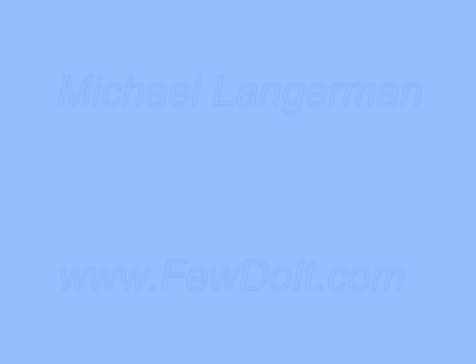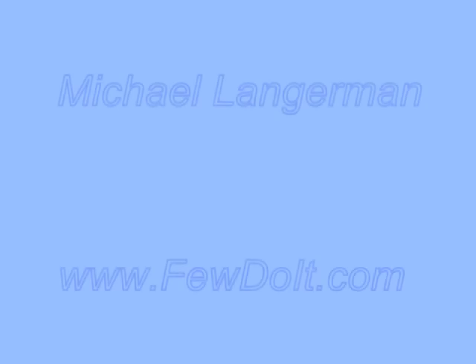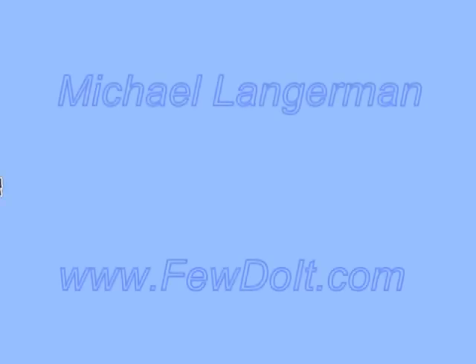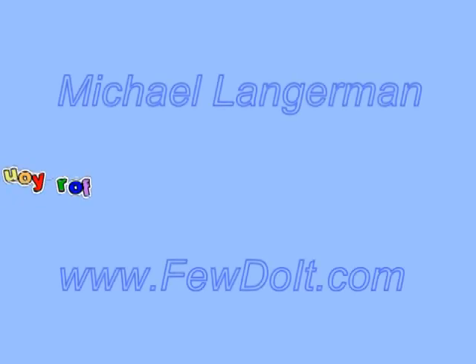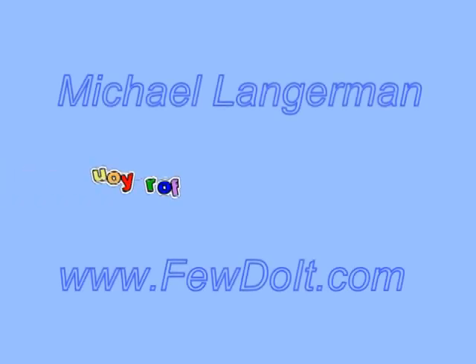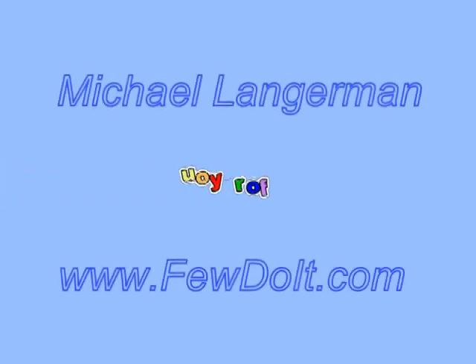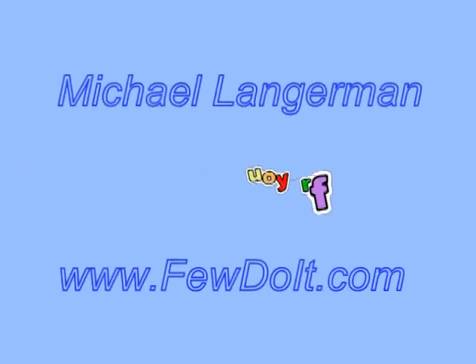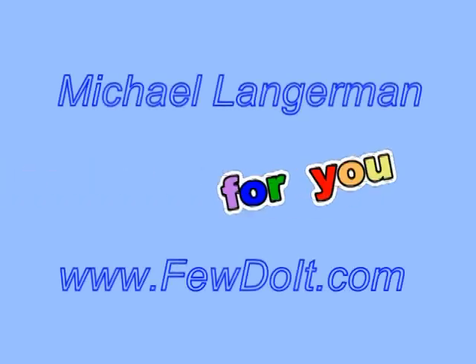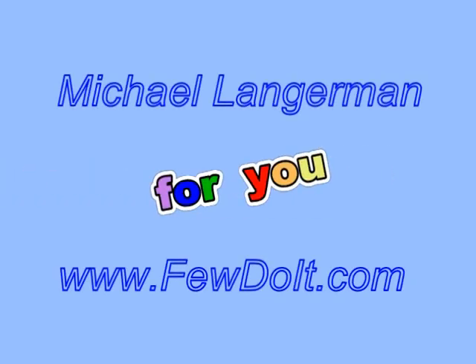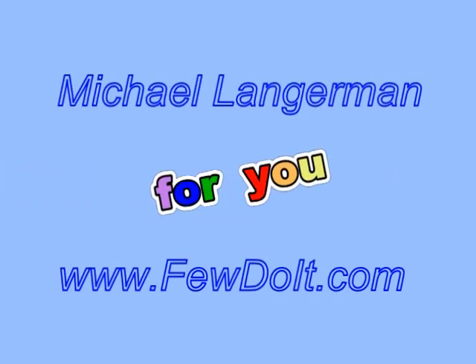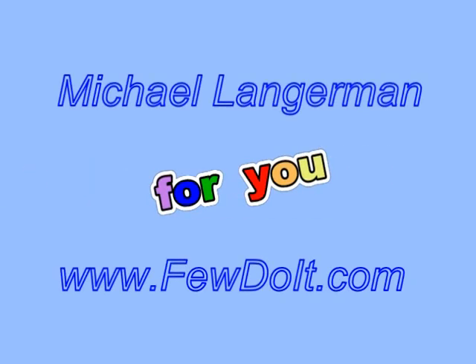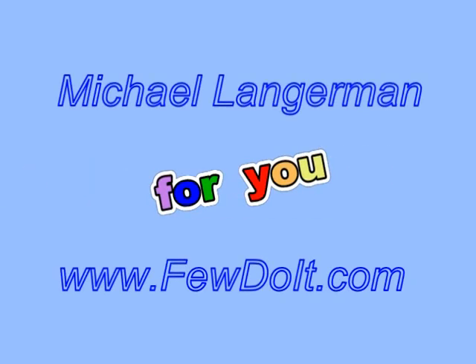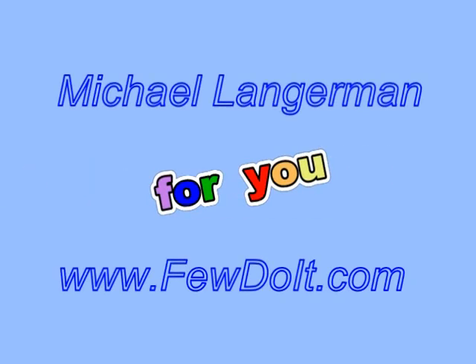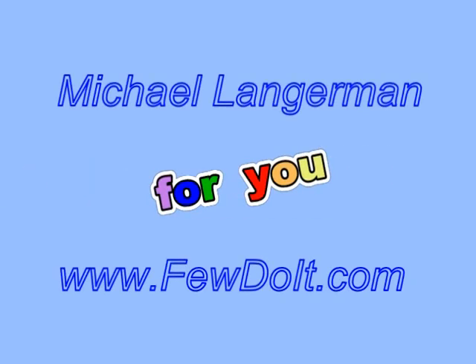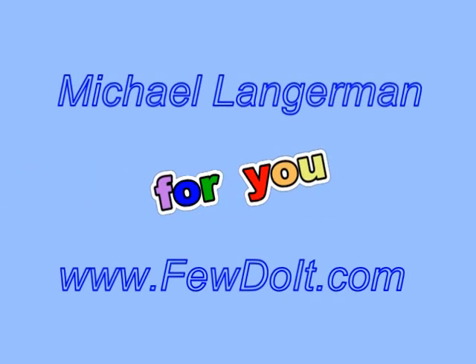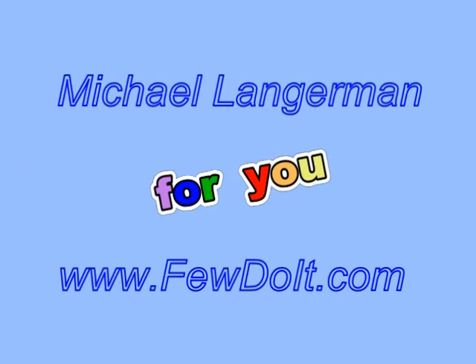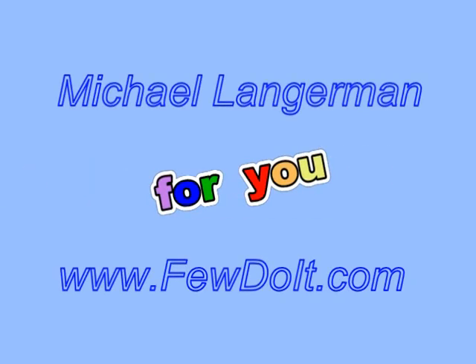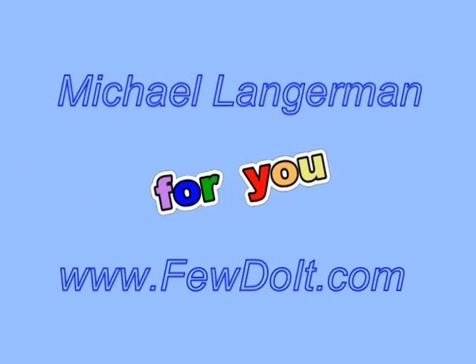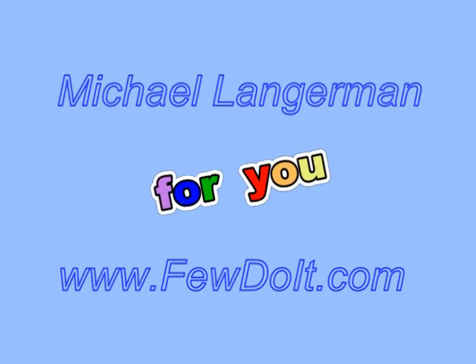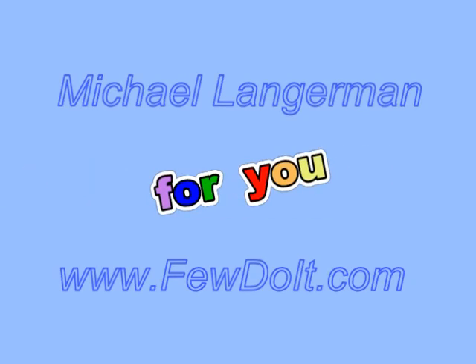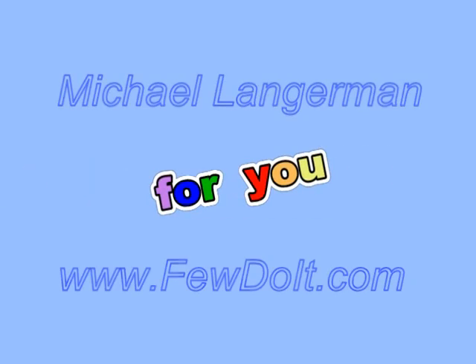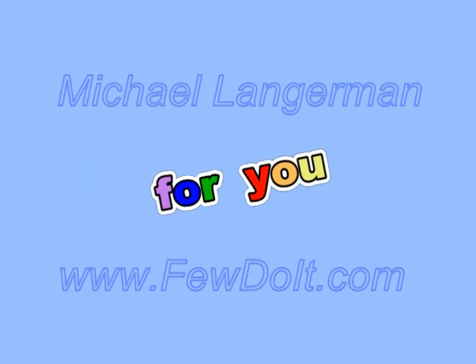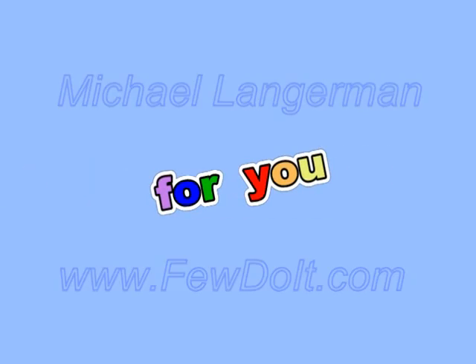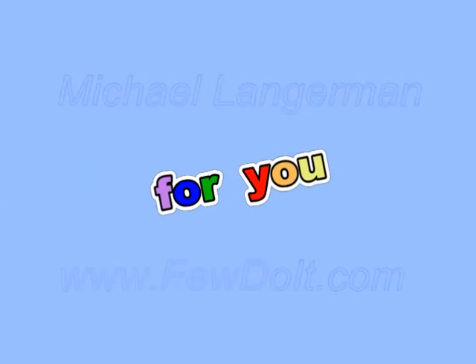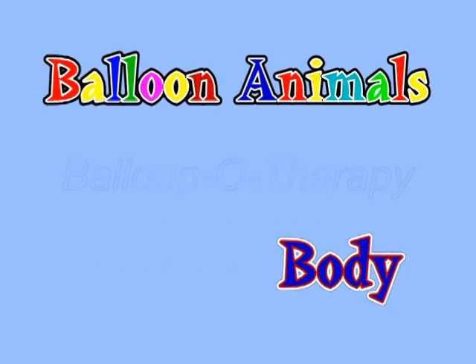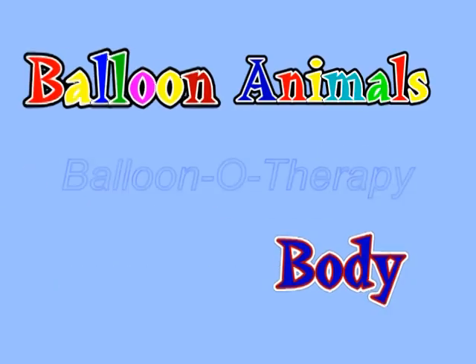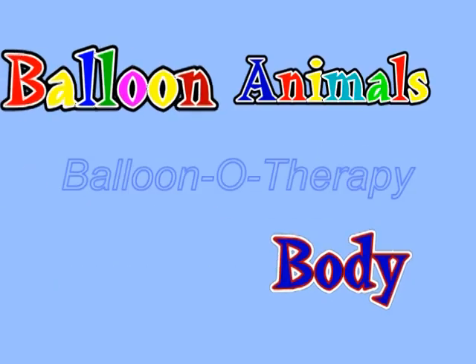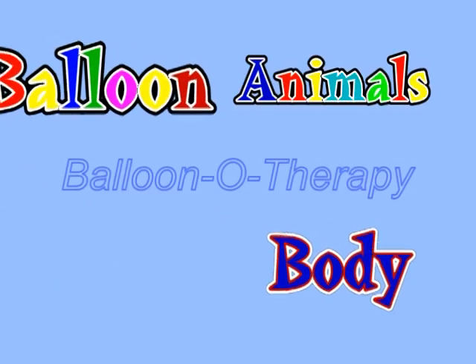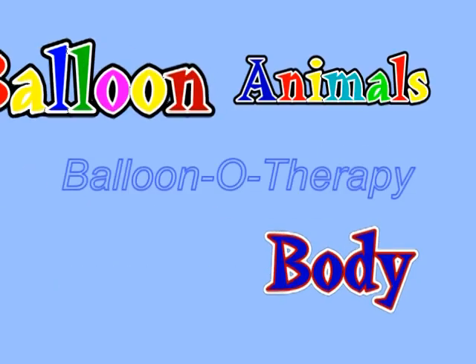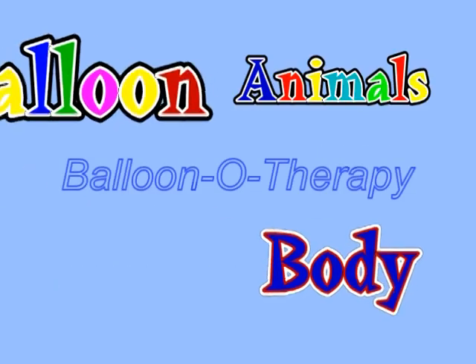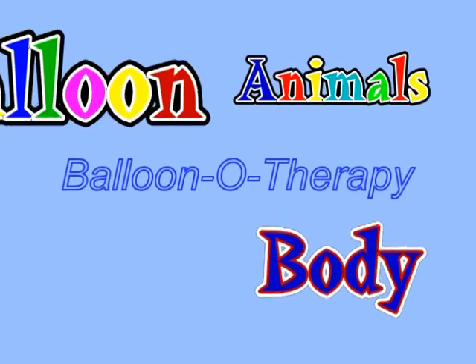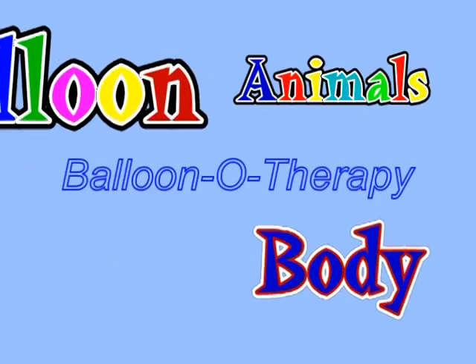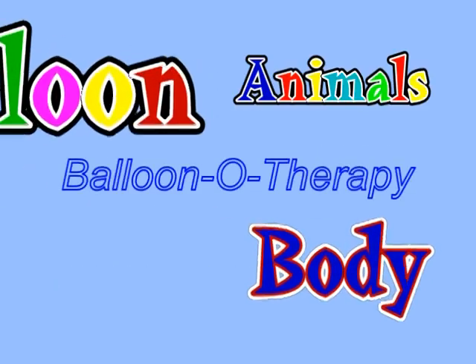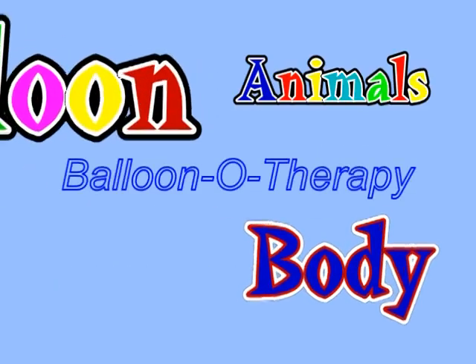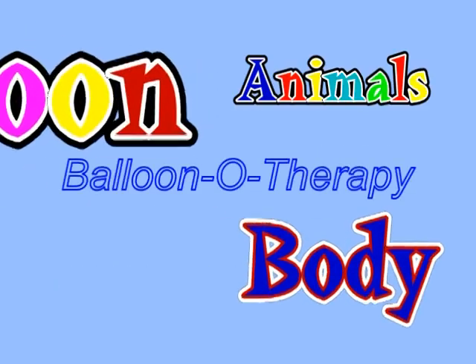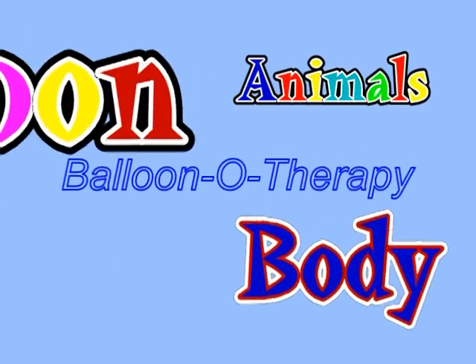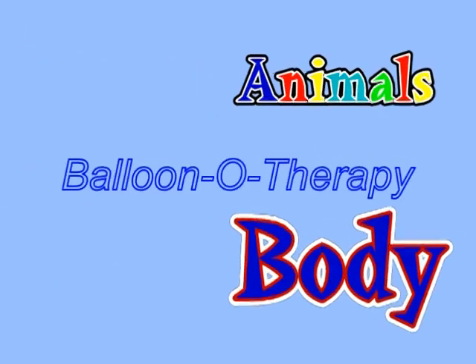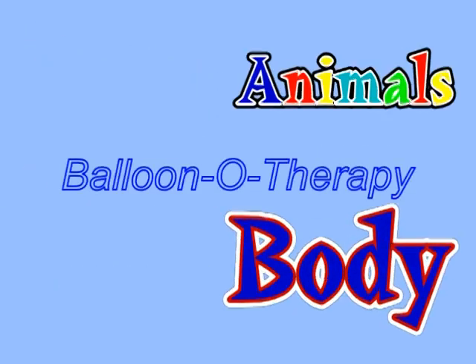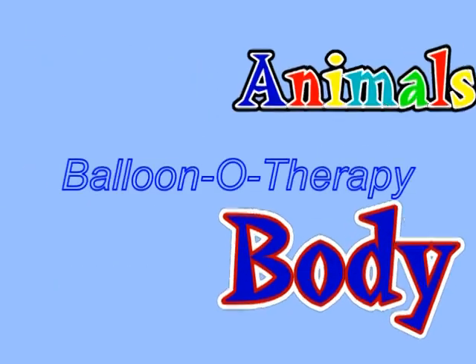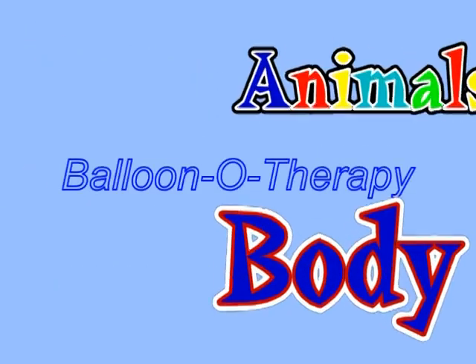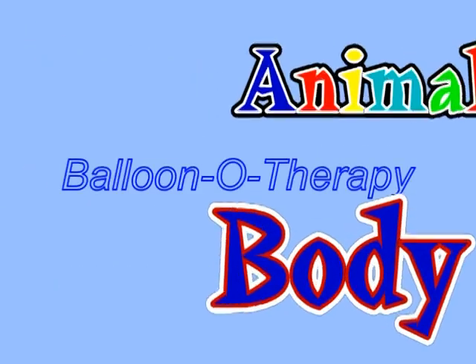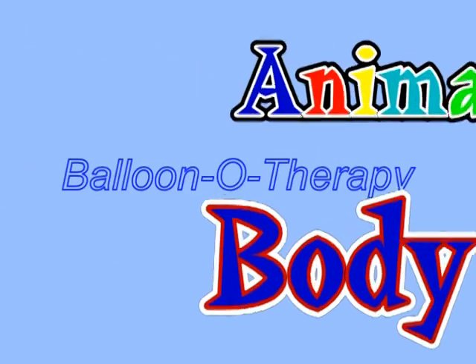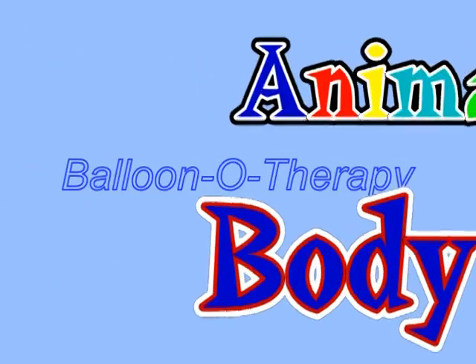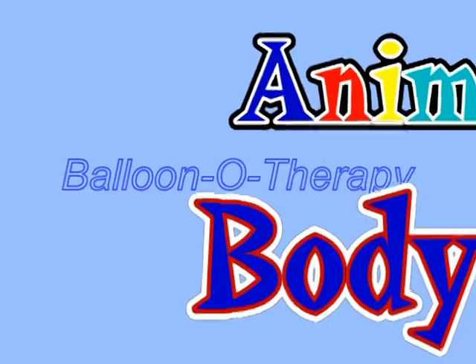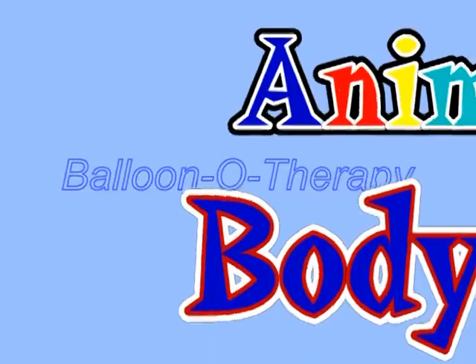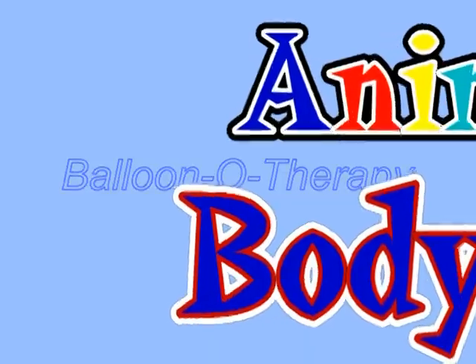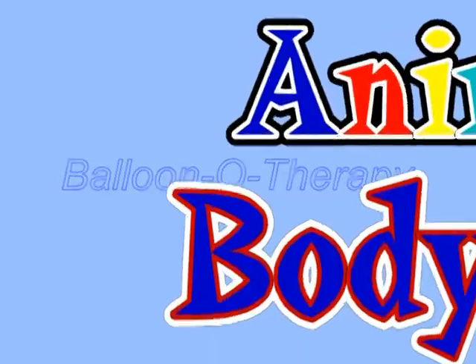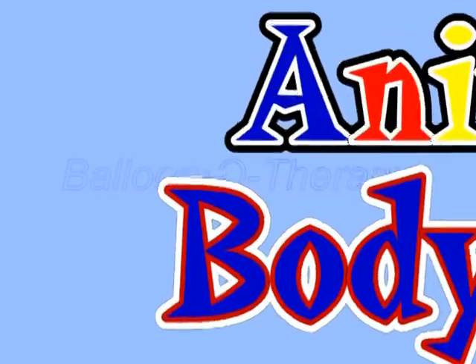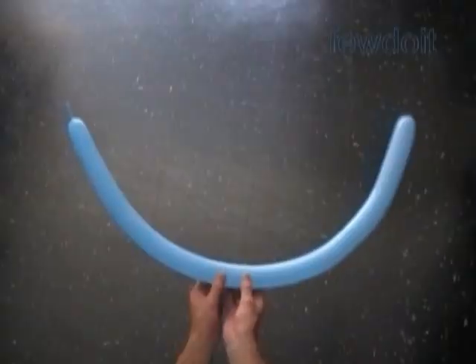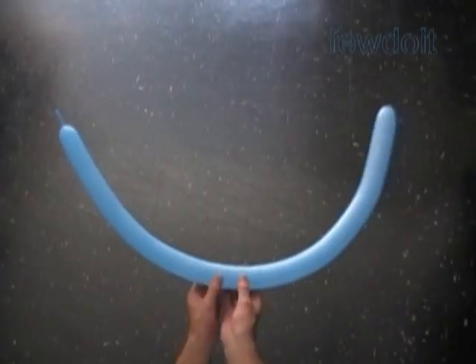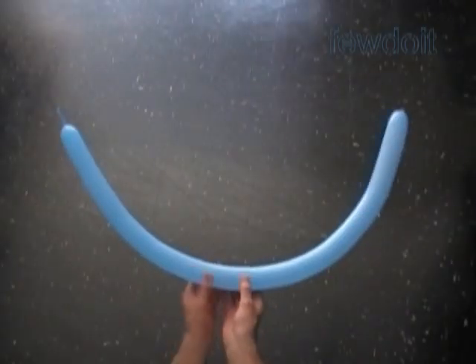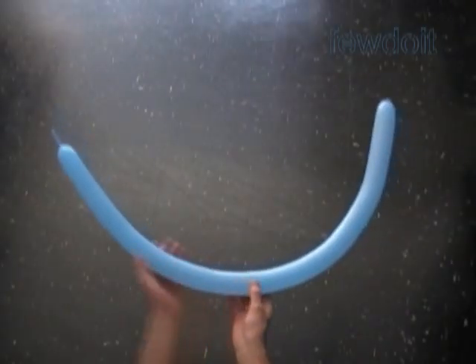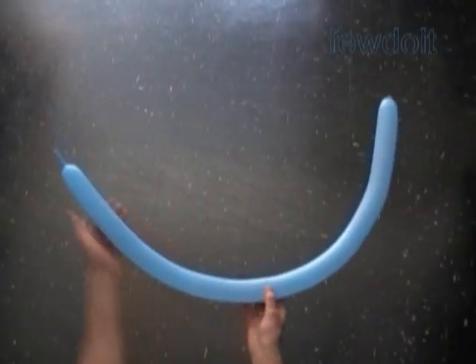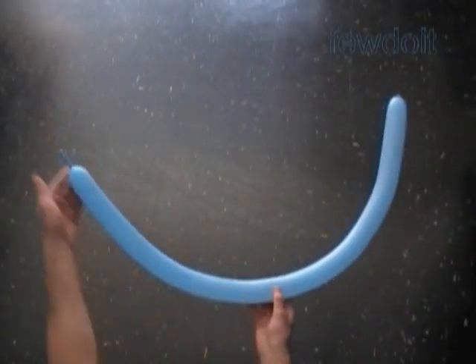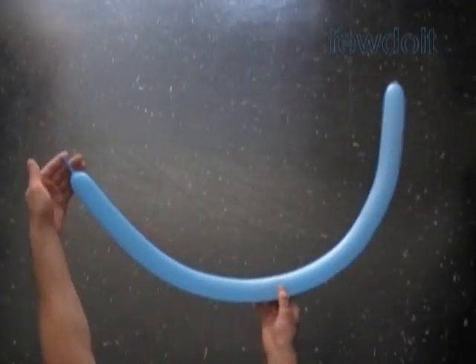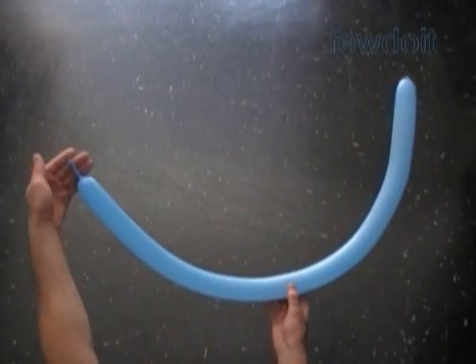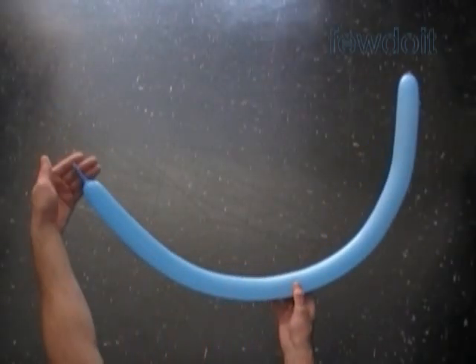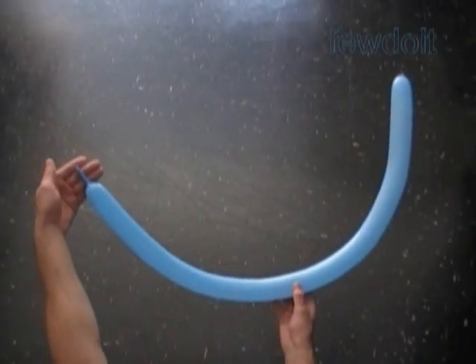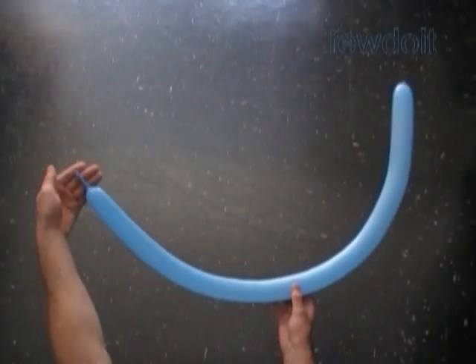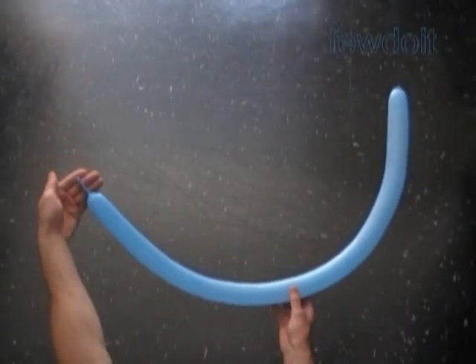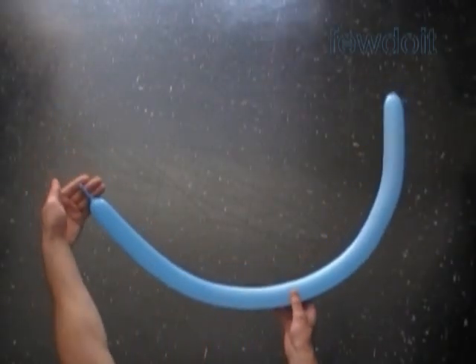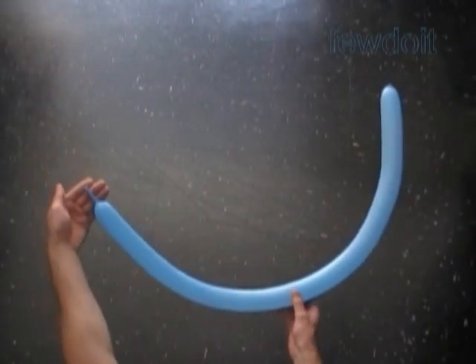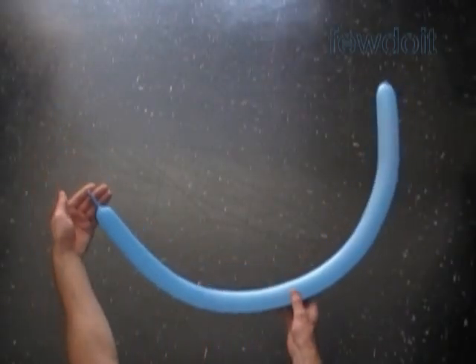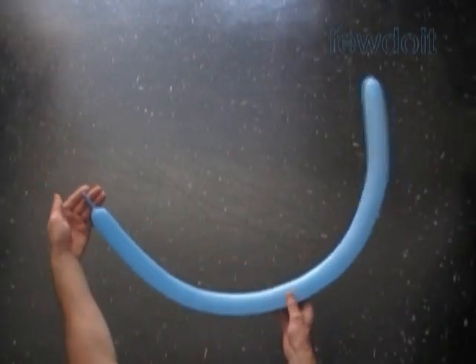Hello everybody. Today we are going to use a couple of balloons to make a body, and then we can use this body to make different cartoon characters.